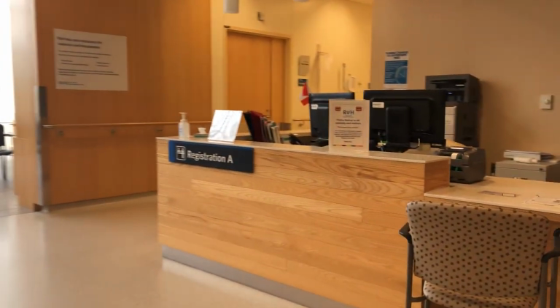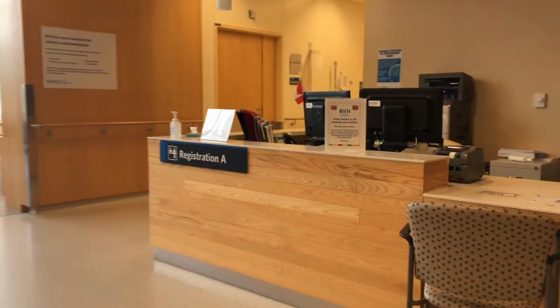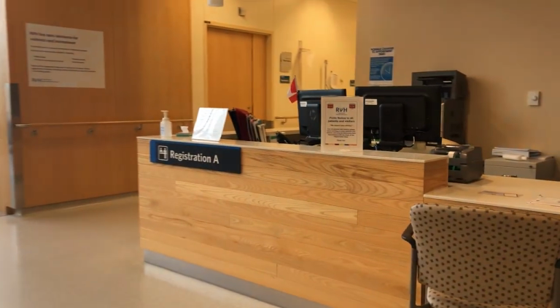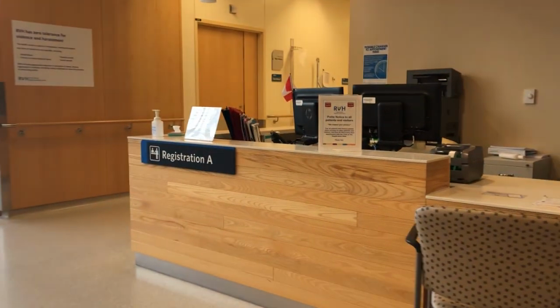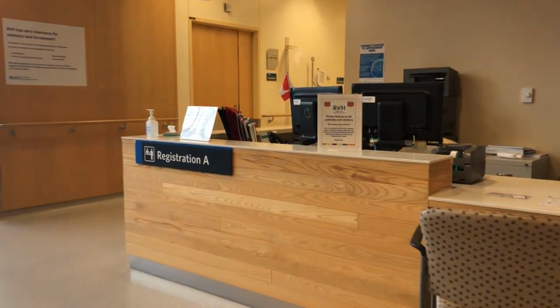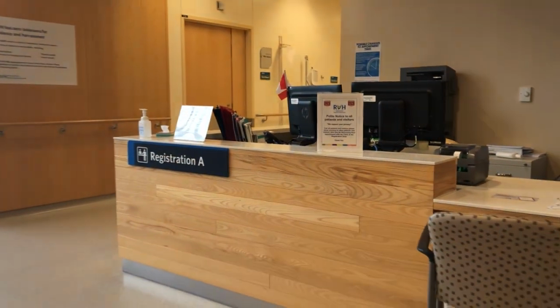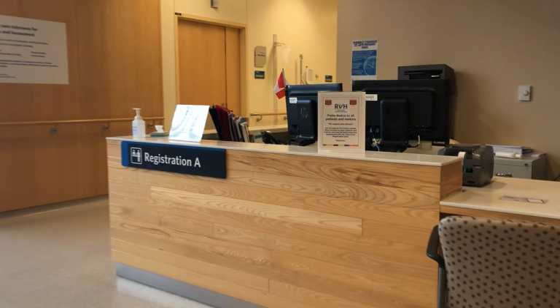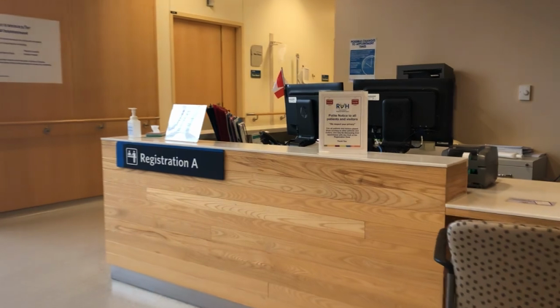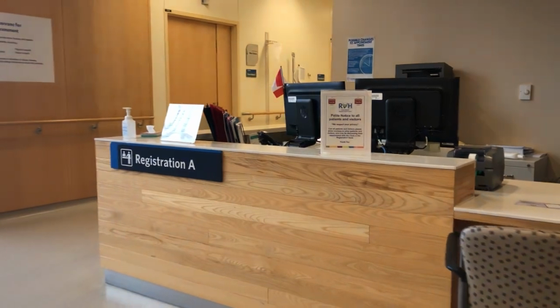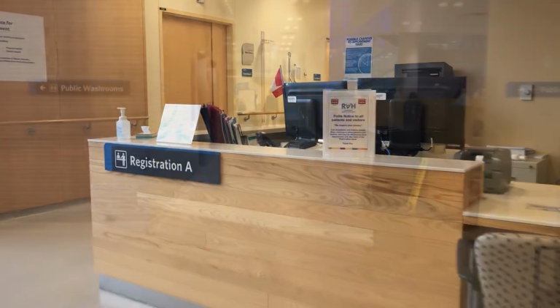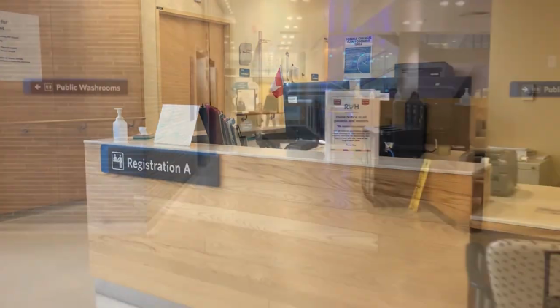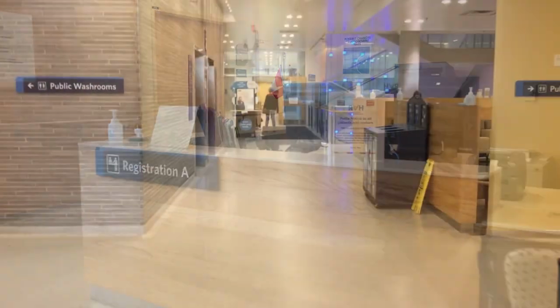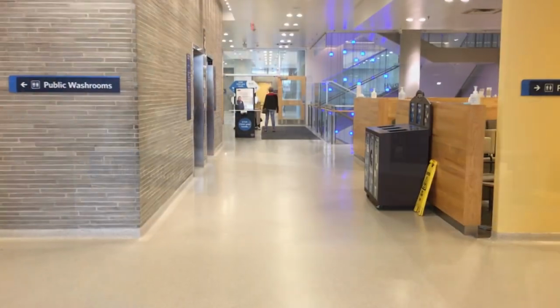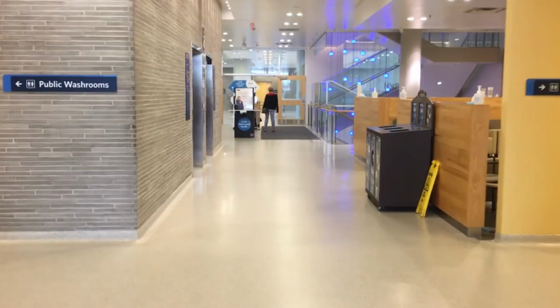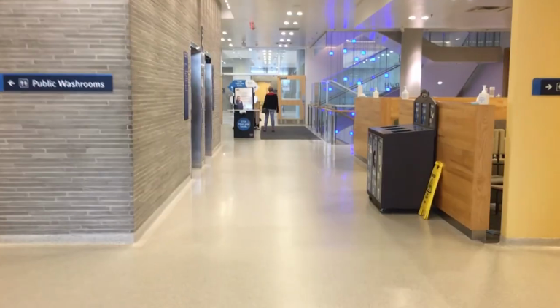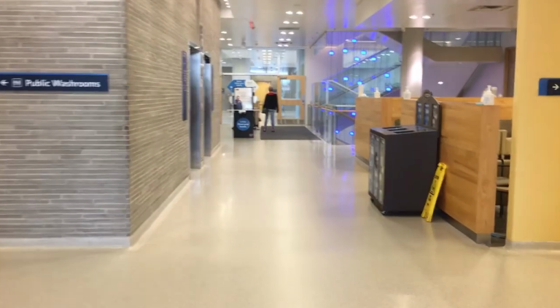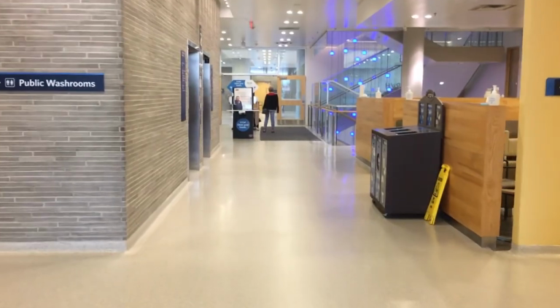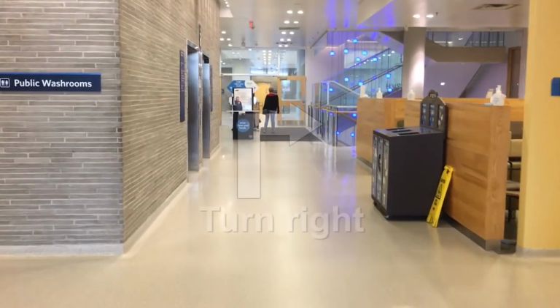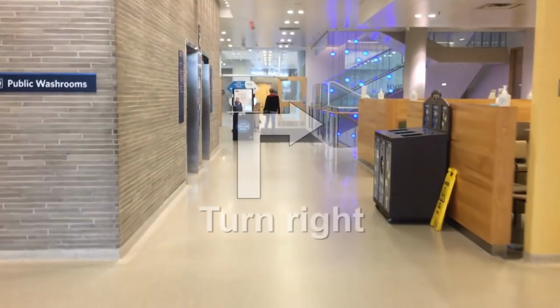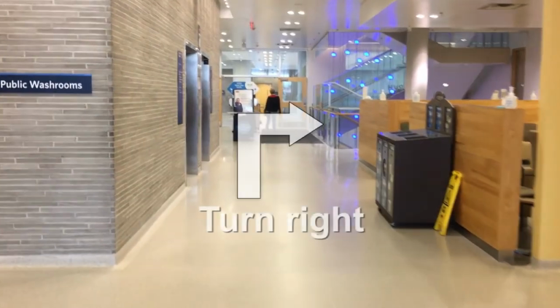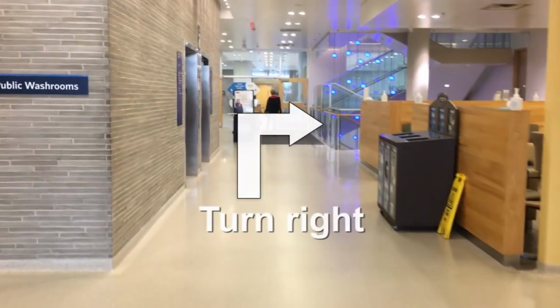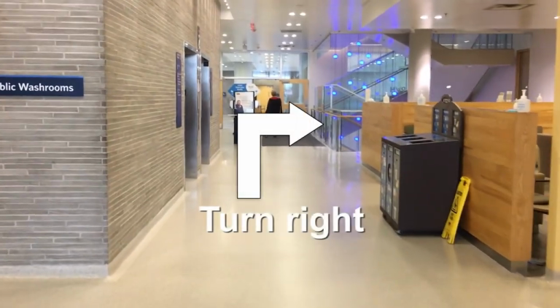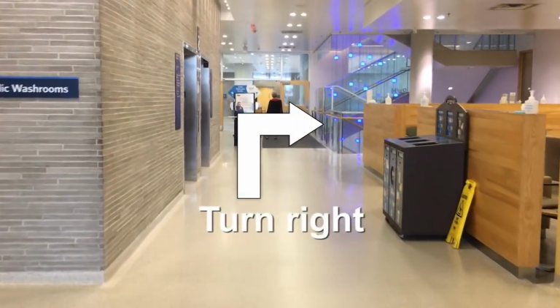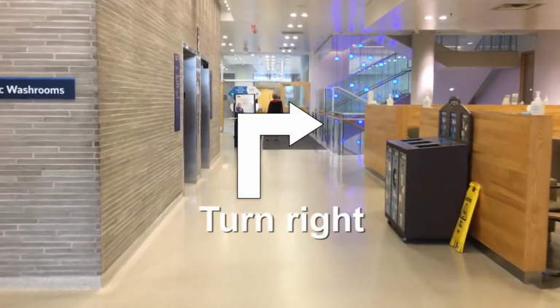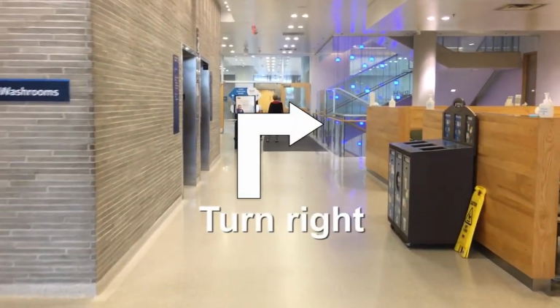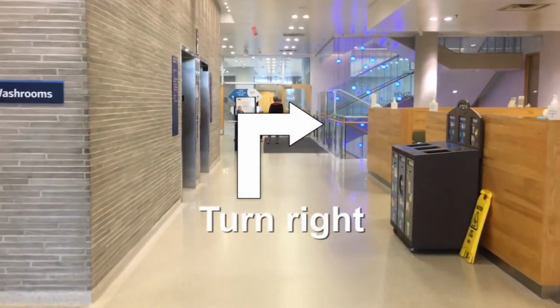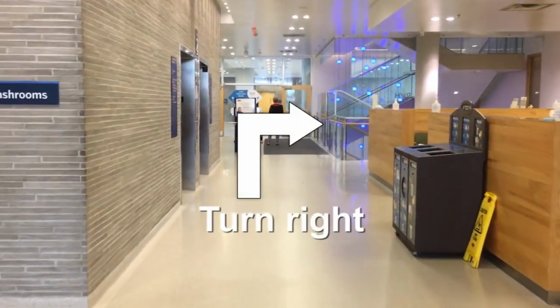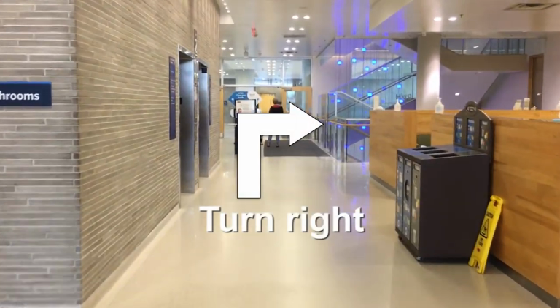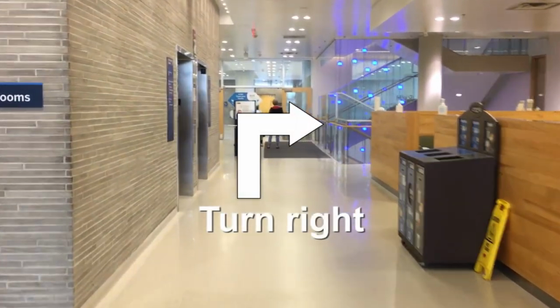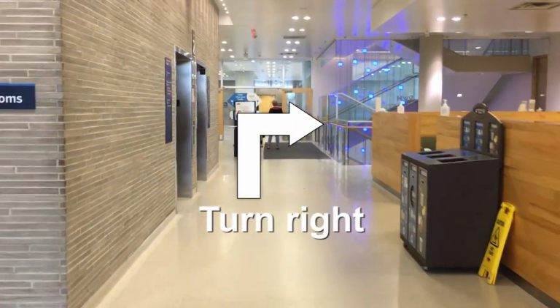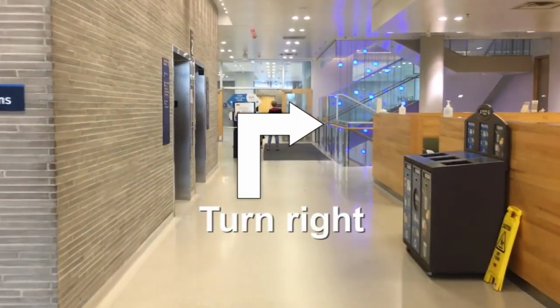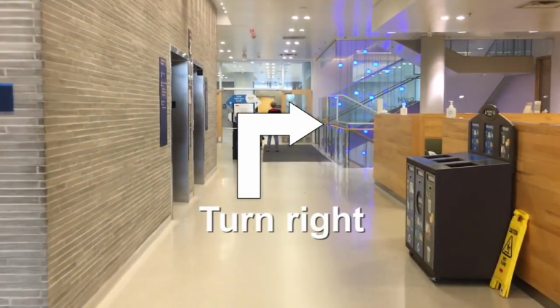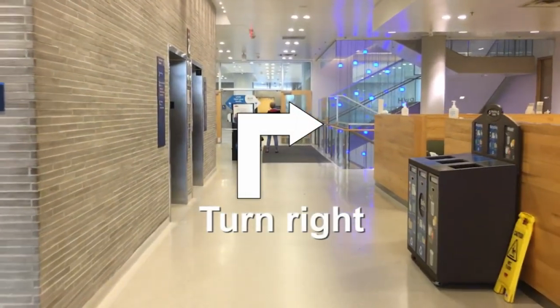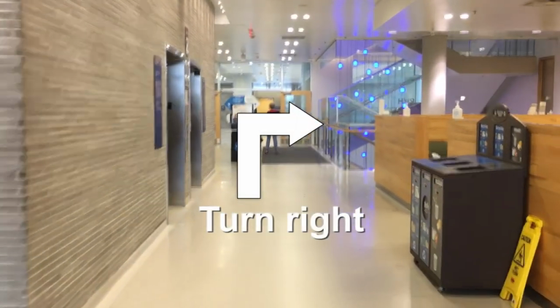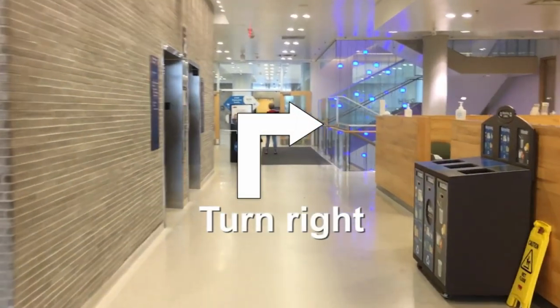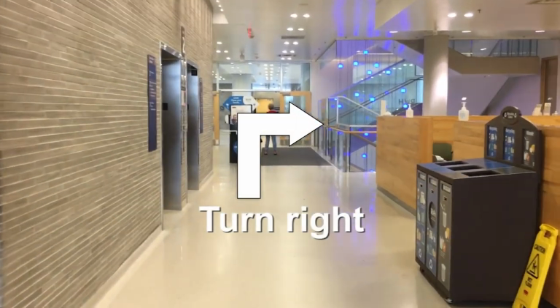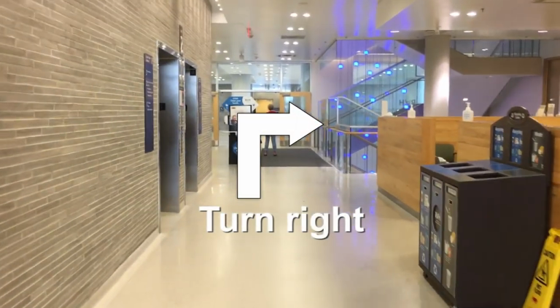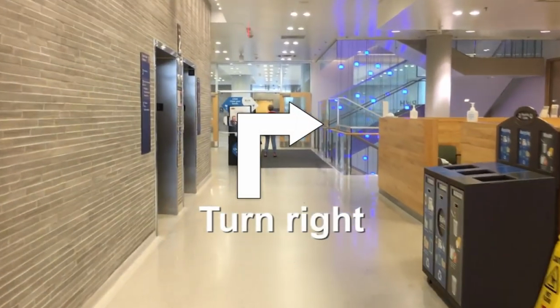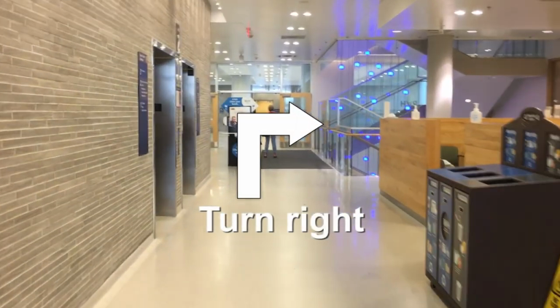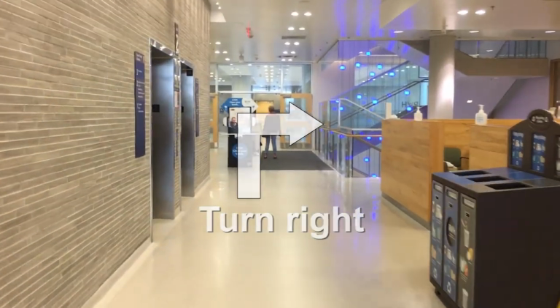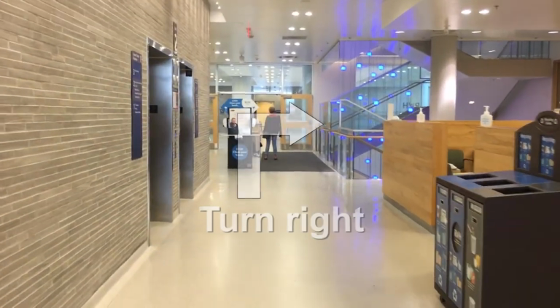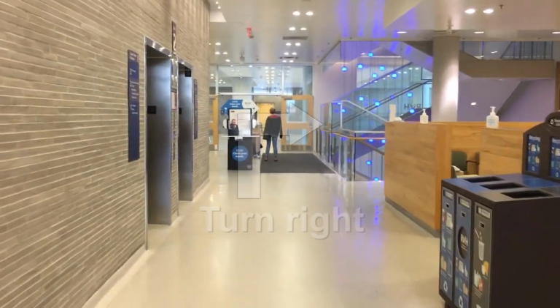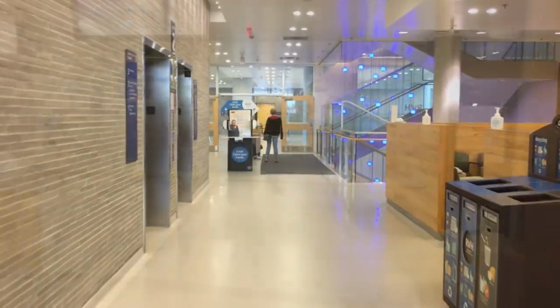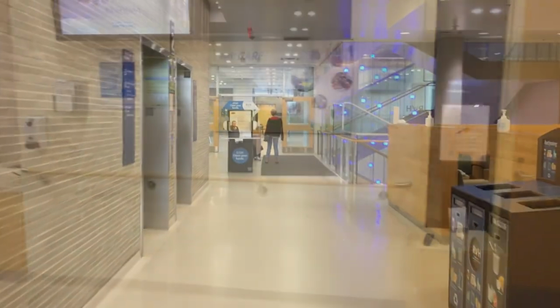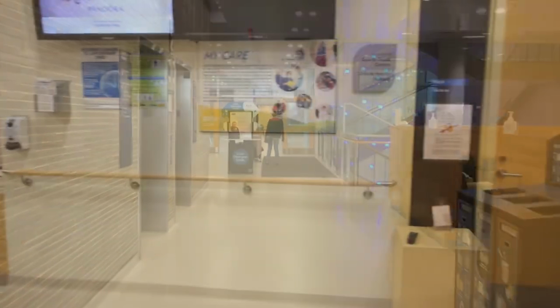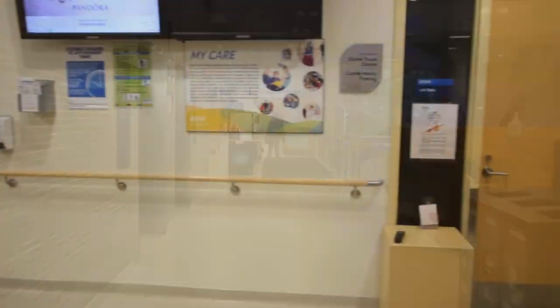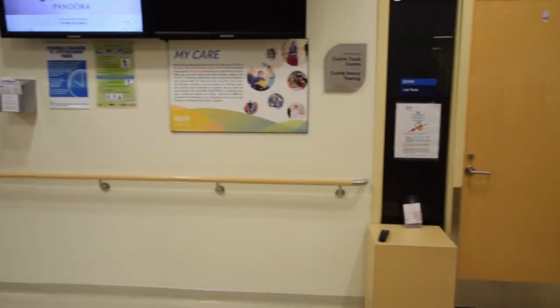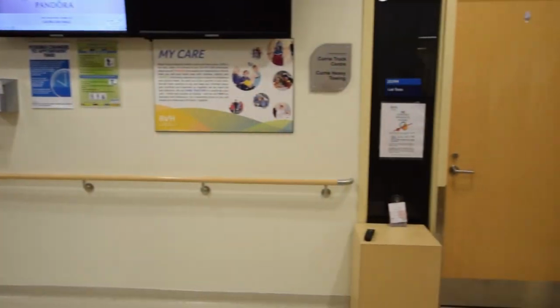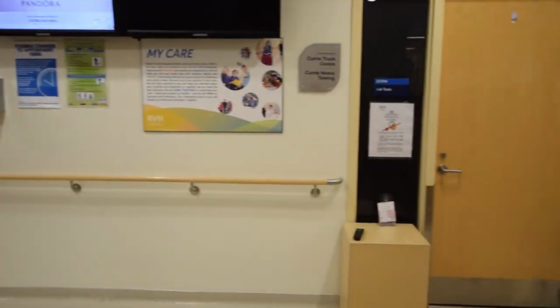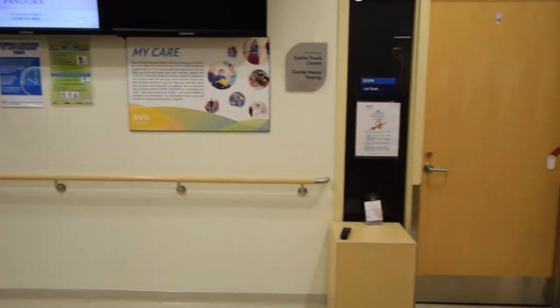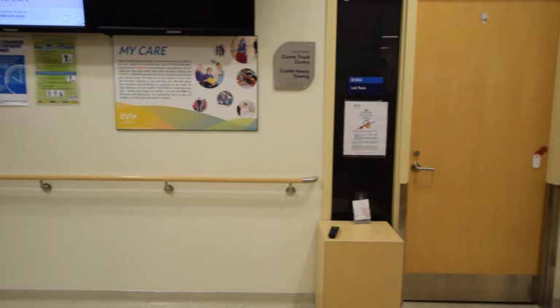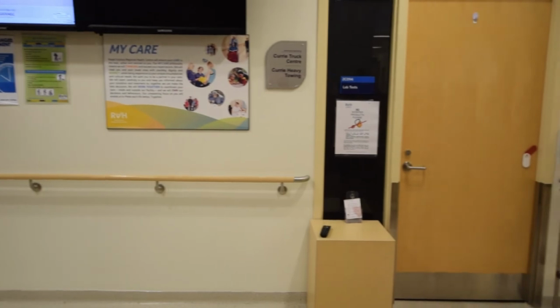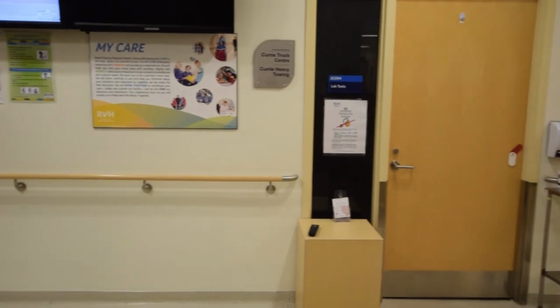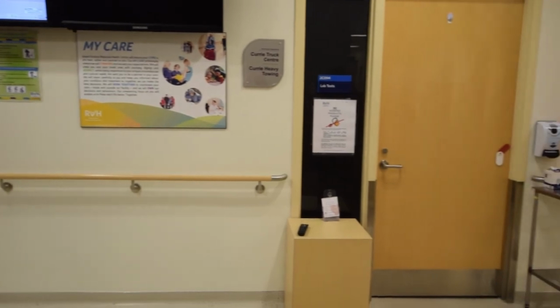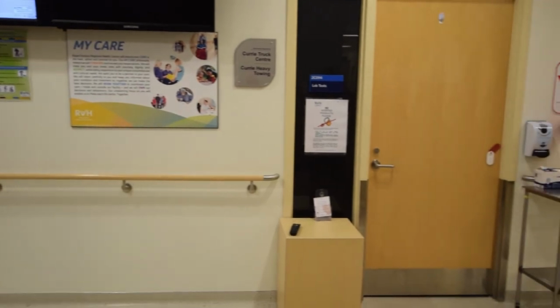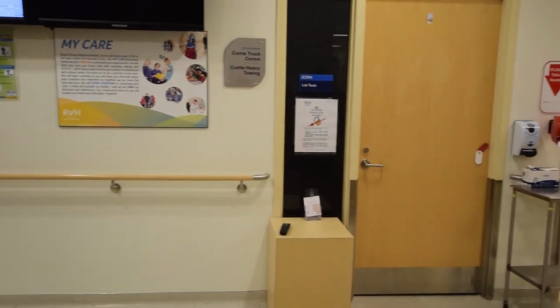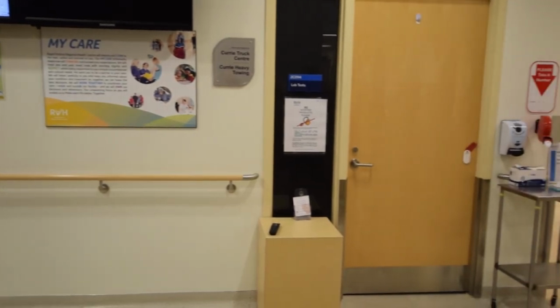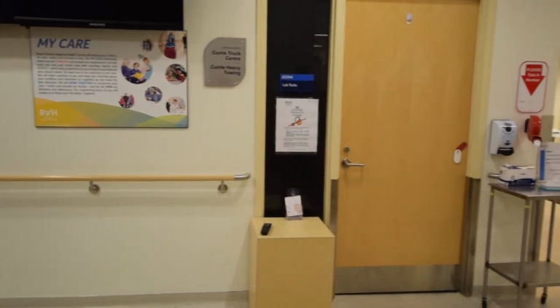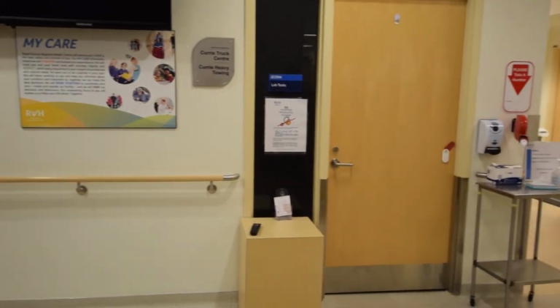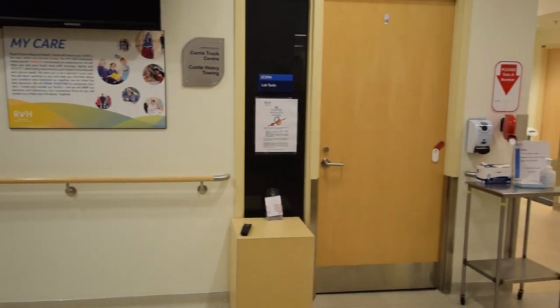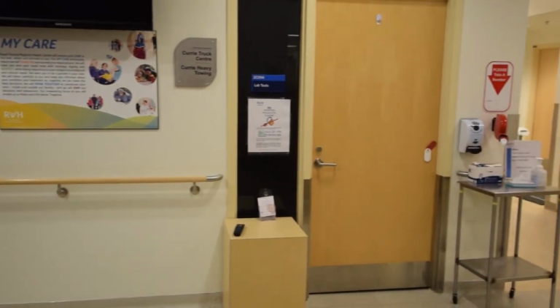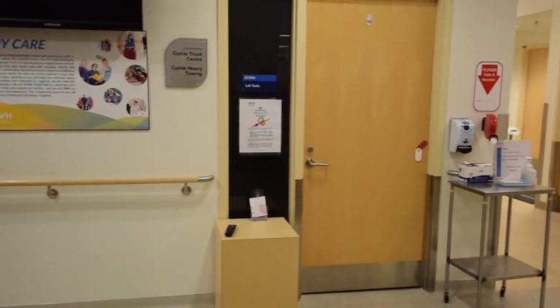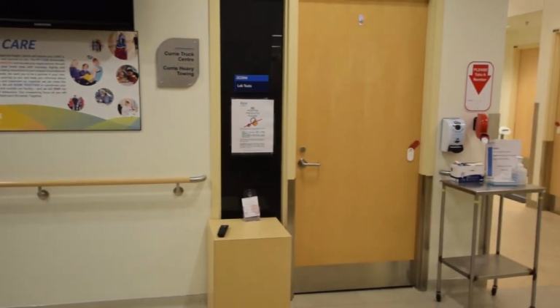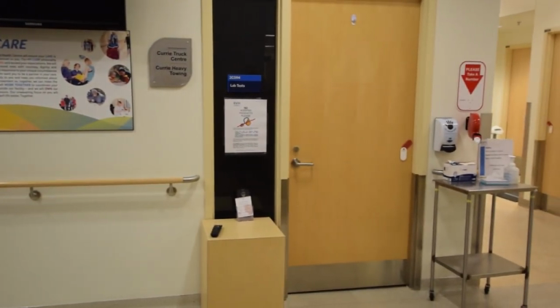Once registered, turn back and turn right across from the Cancer Centre elevators. The Lab Tests Department will be located straight ahead.